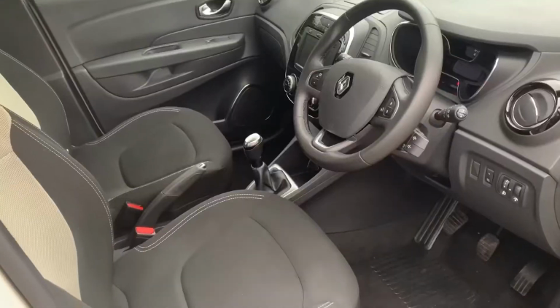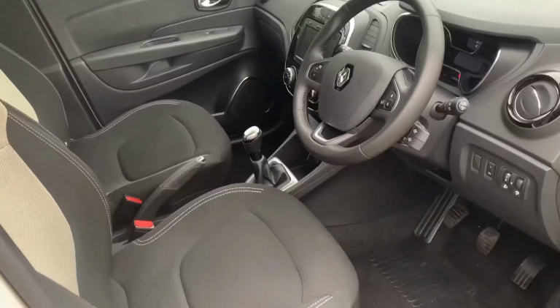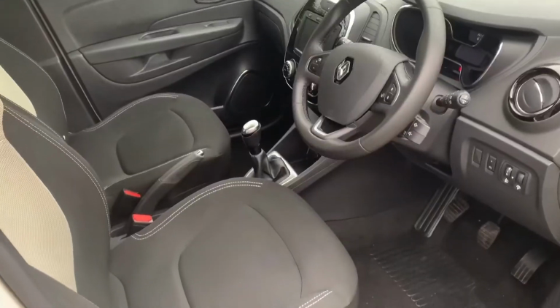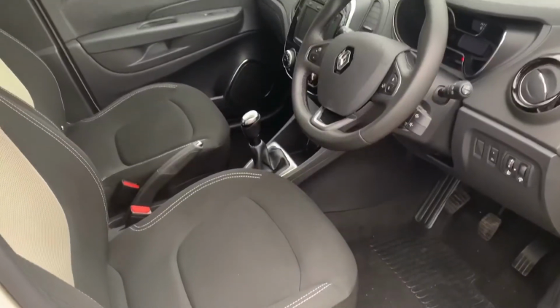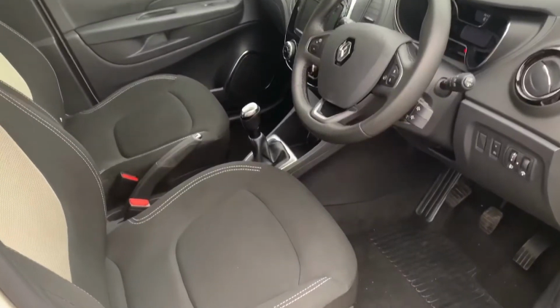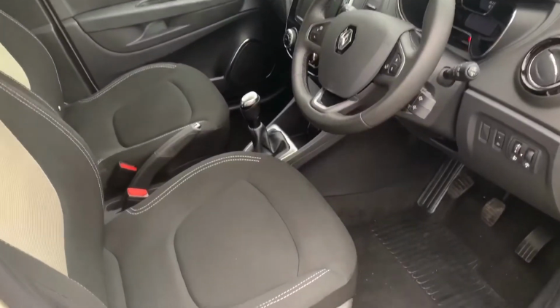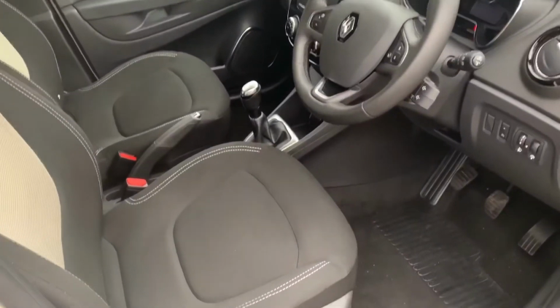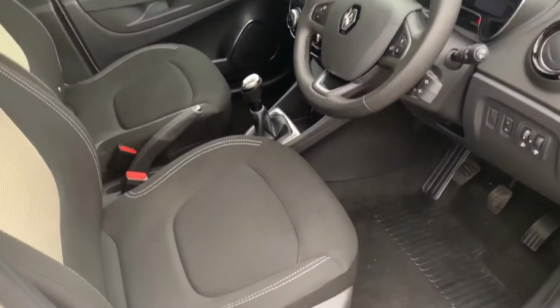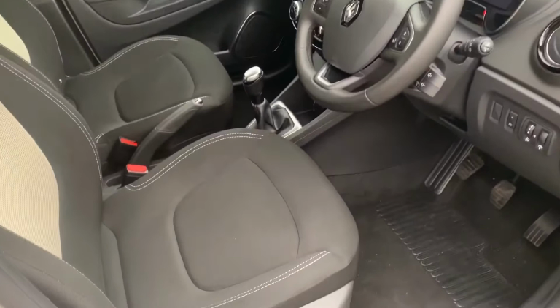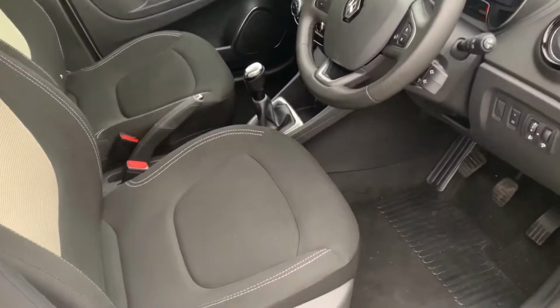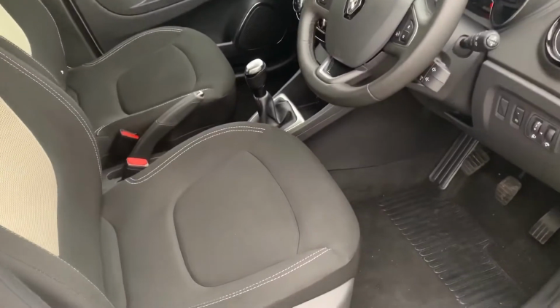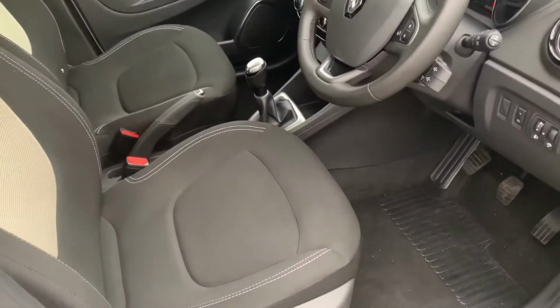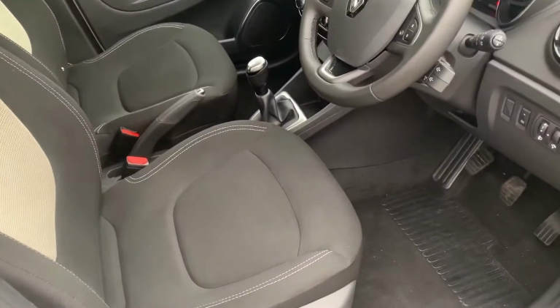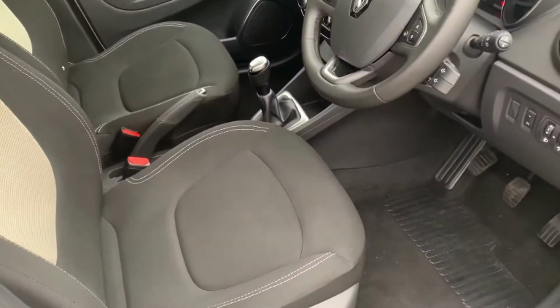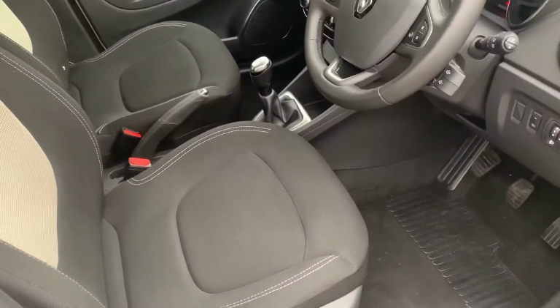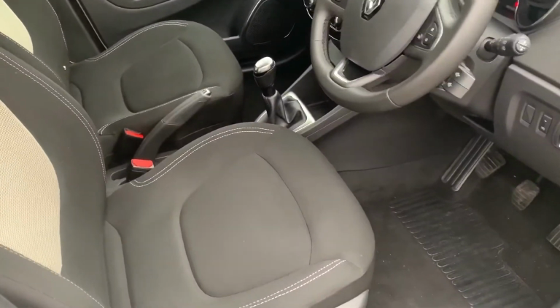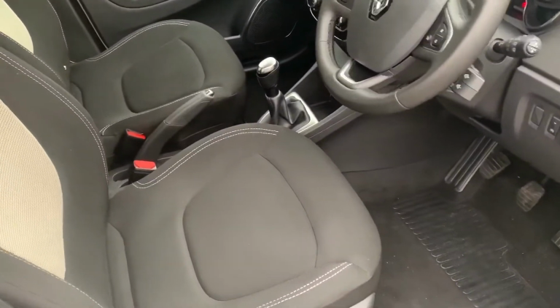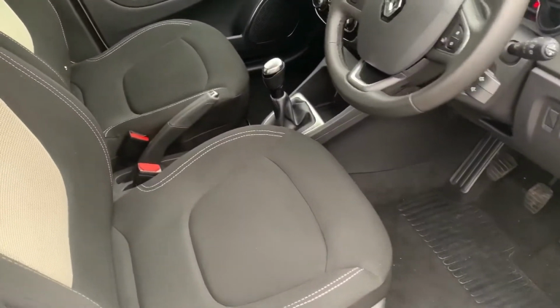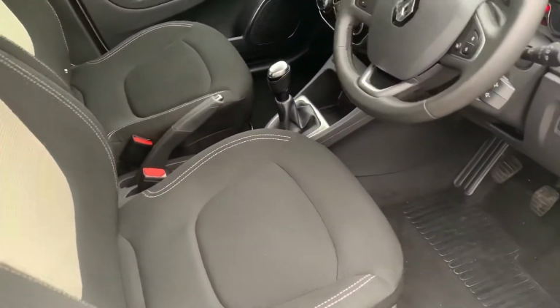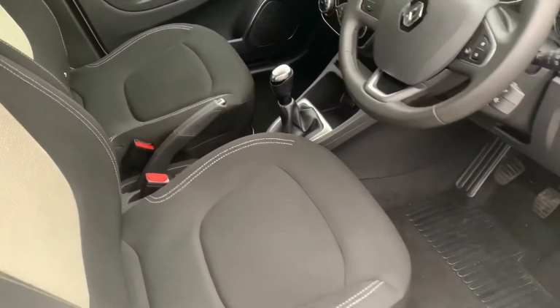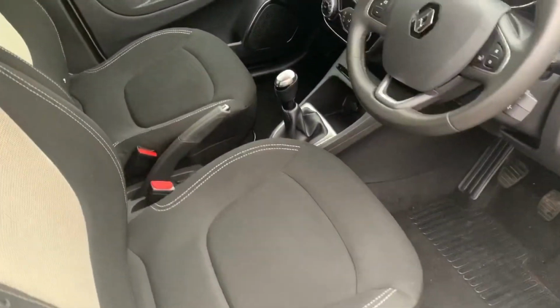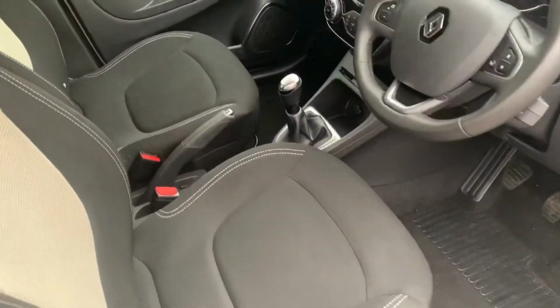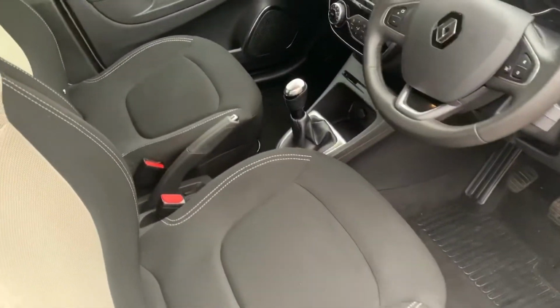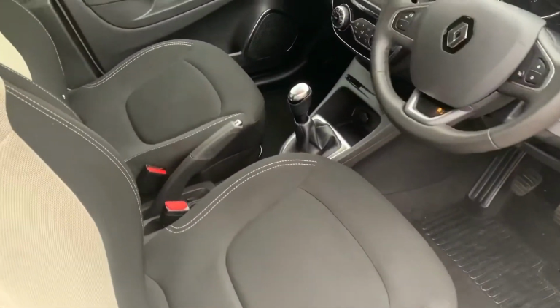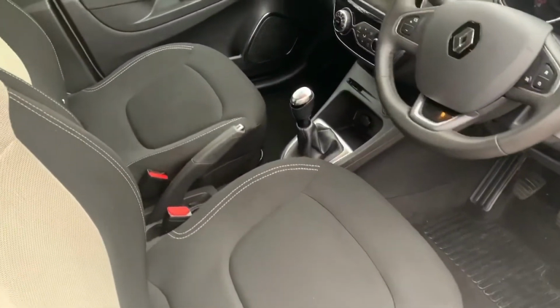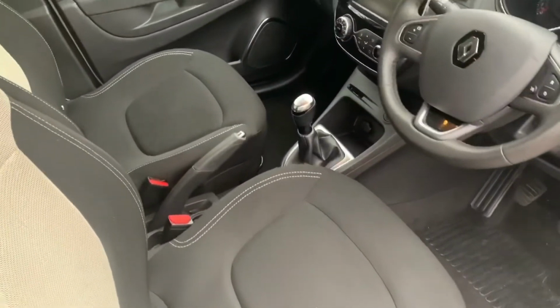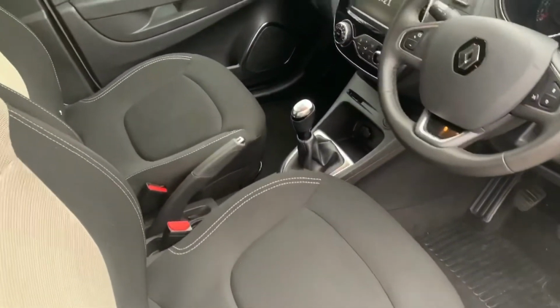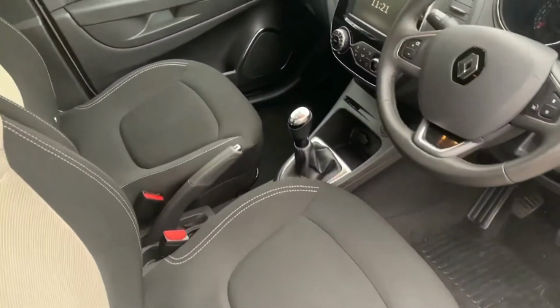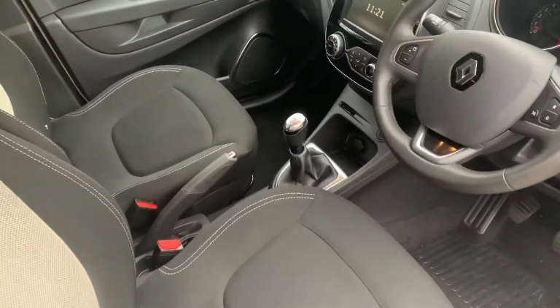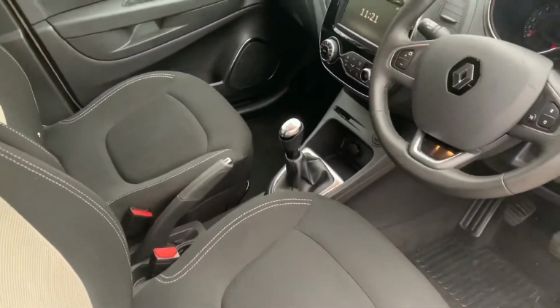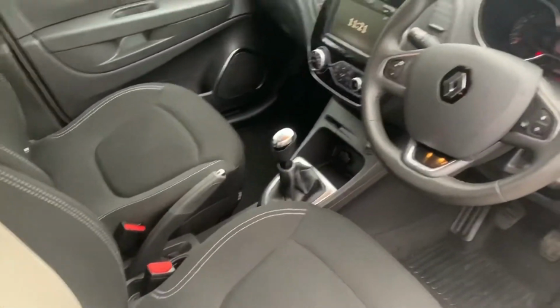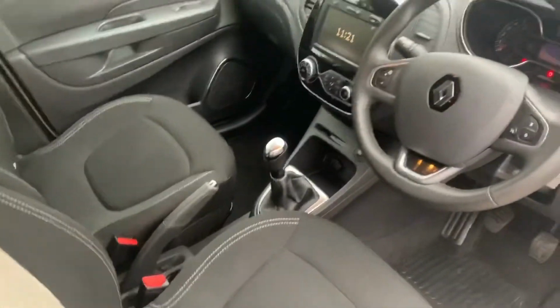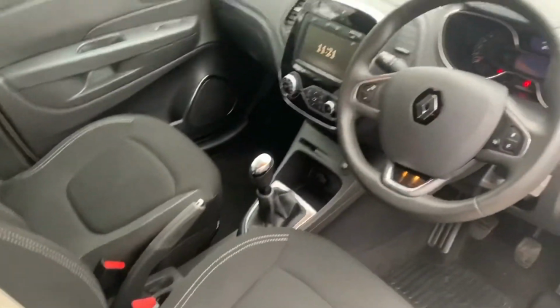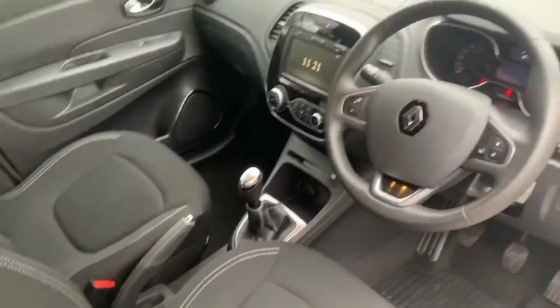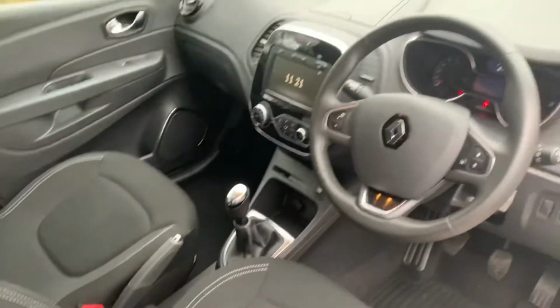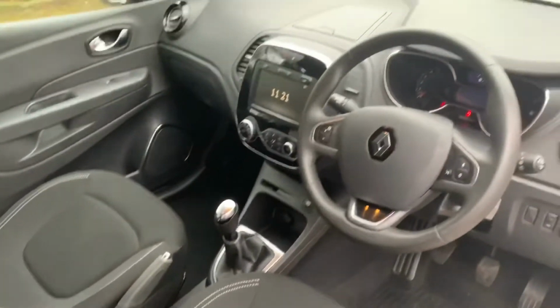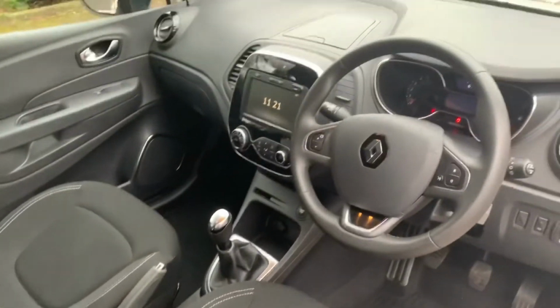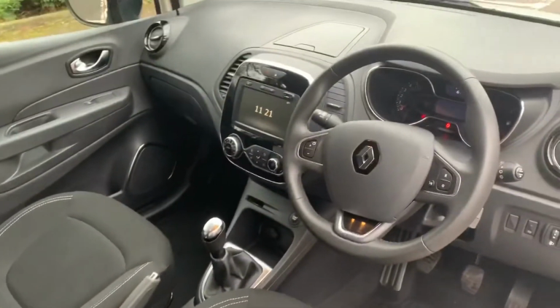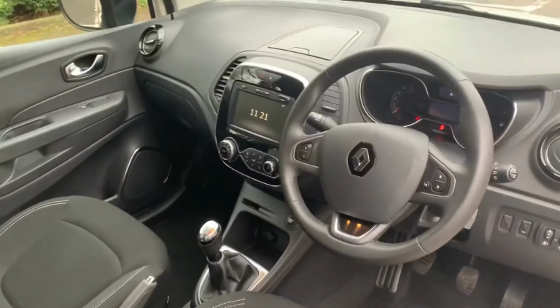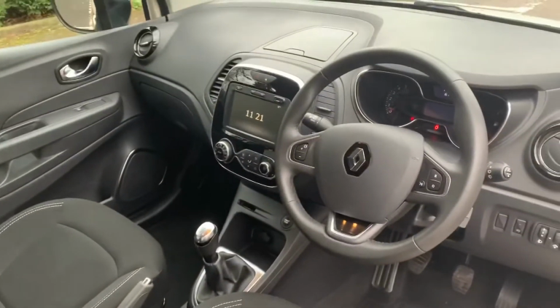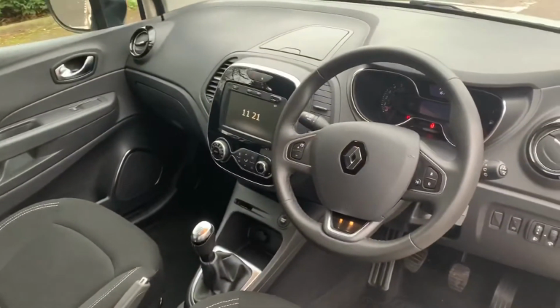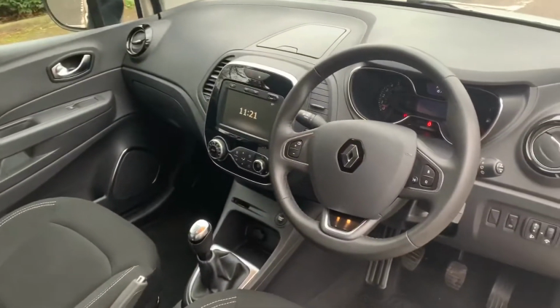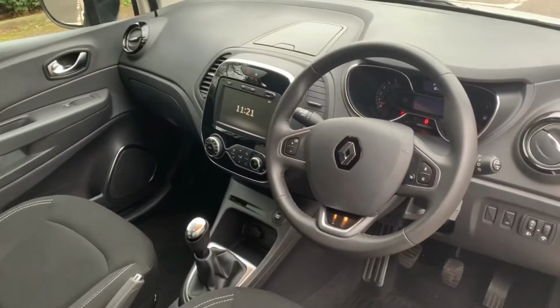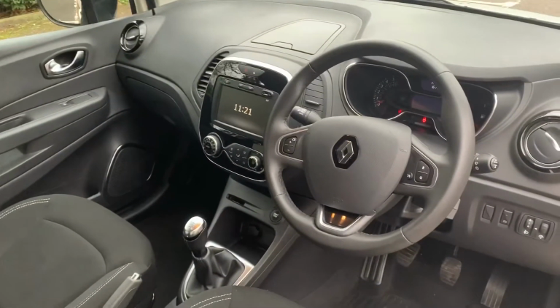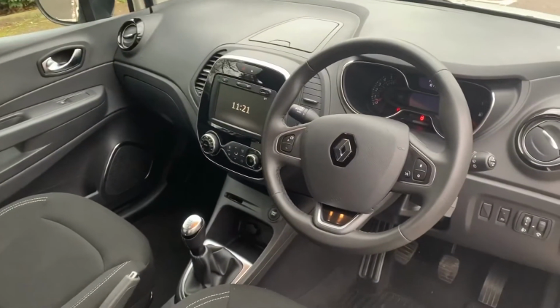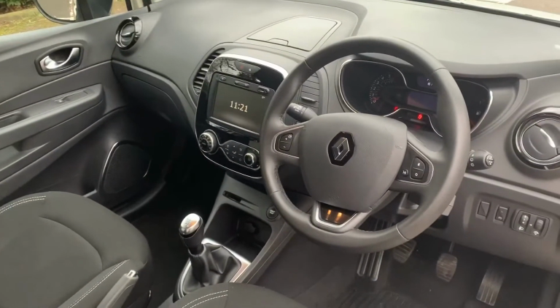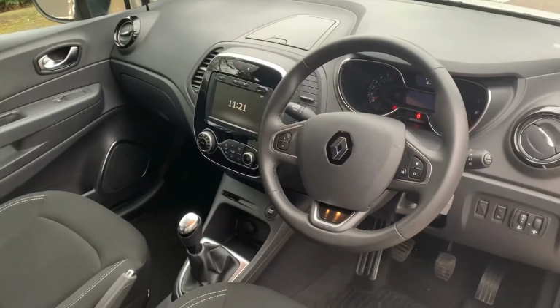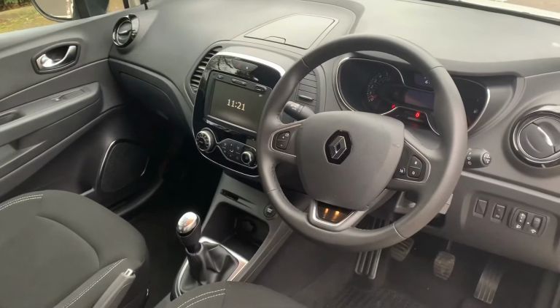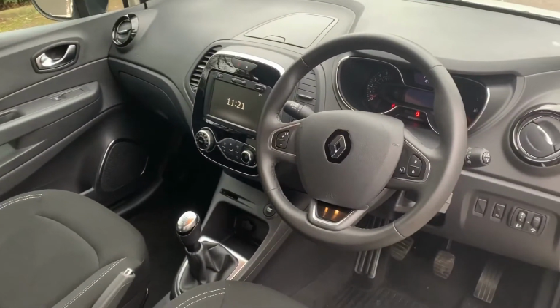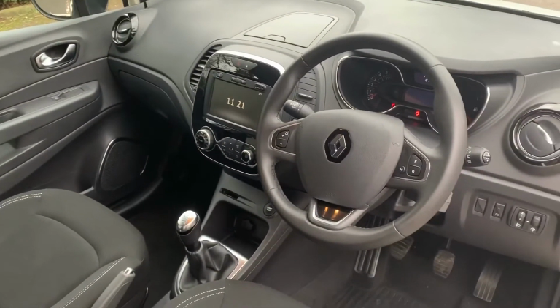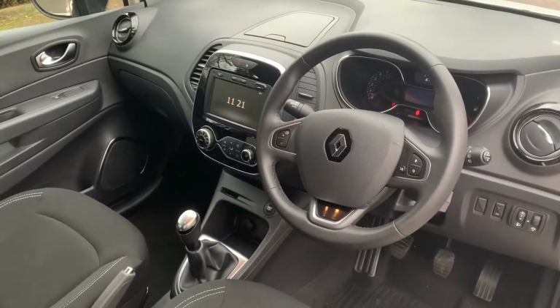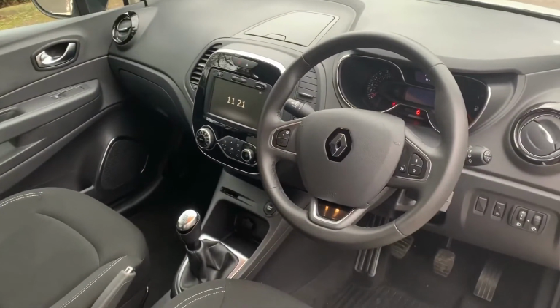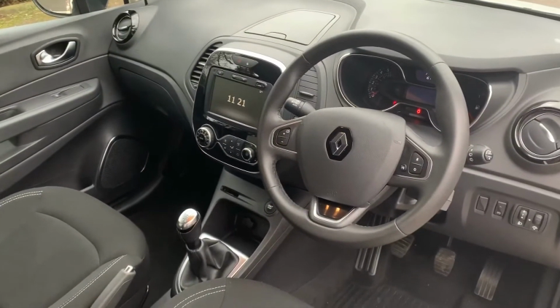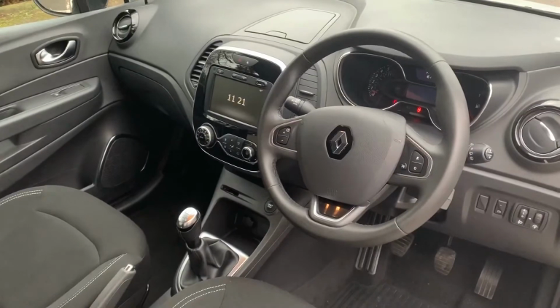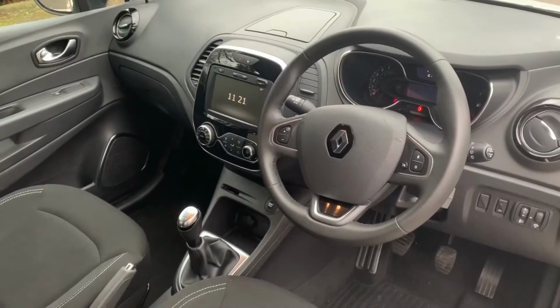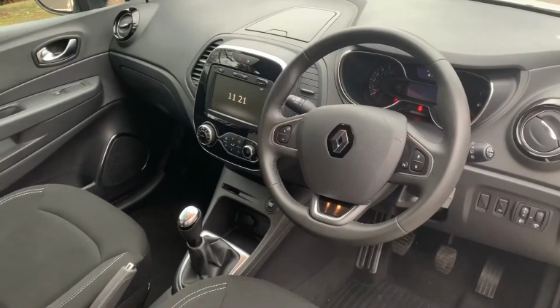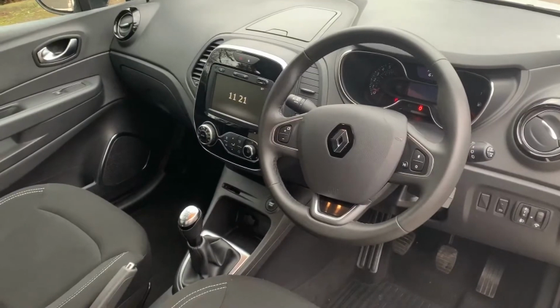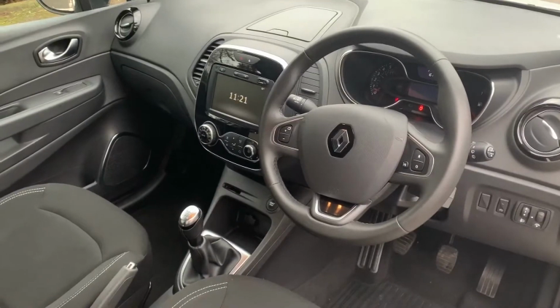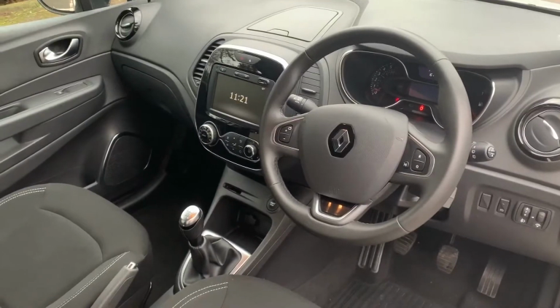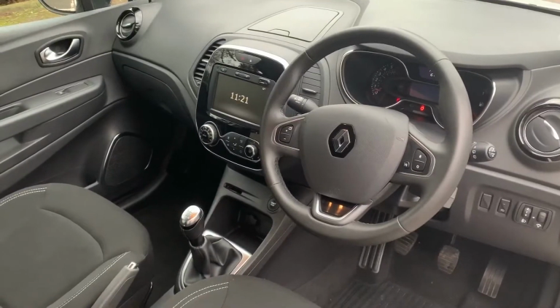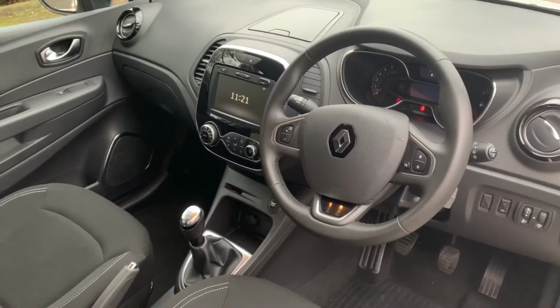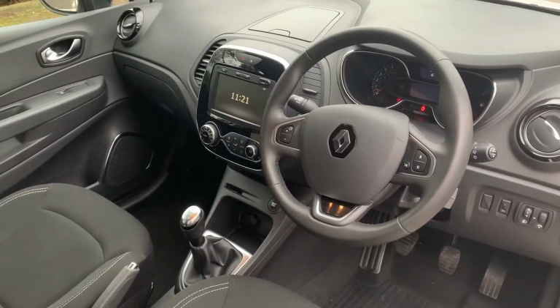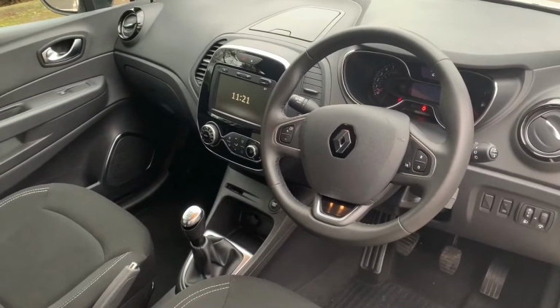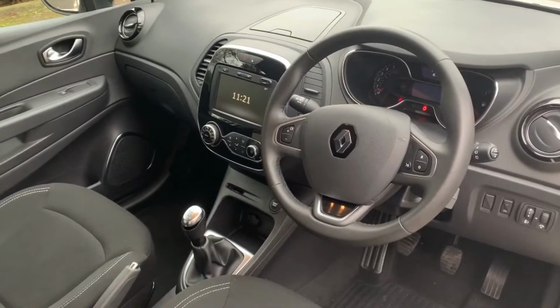Just briefly before we climb in — as you can see from this exterior point of view there's plenty to run through on the dashboard, so let's hop in and do that now.